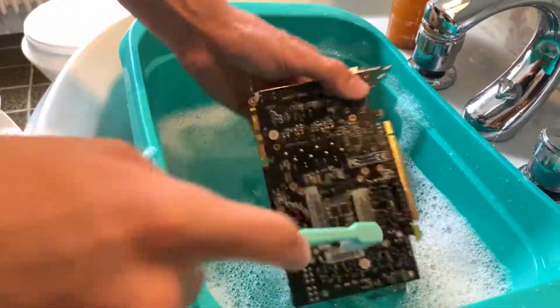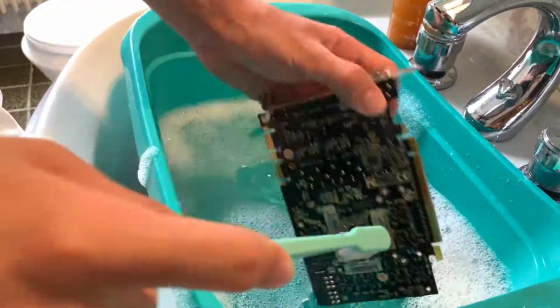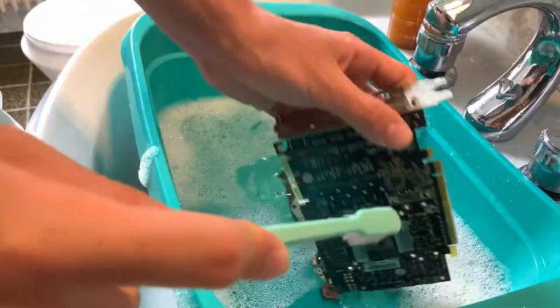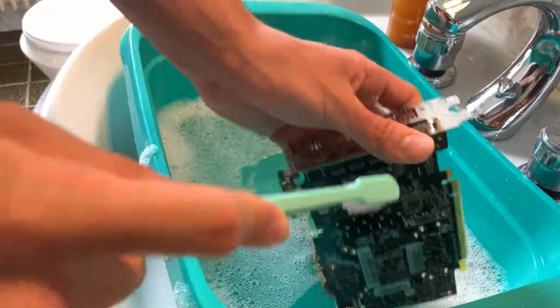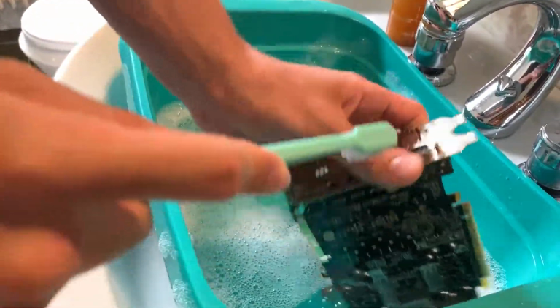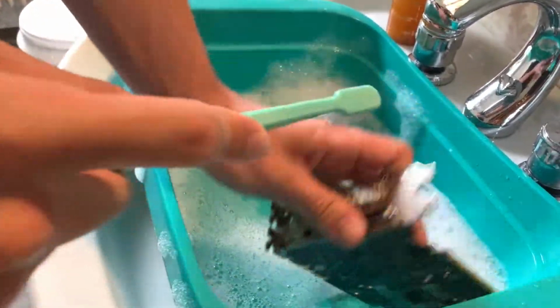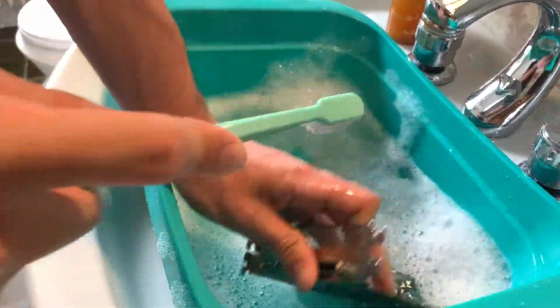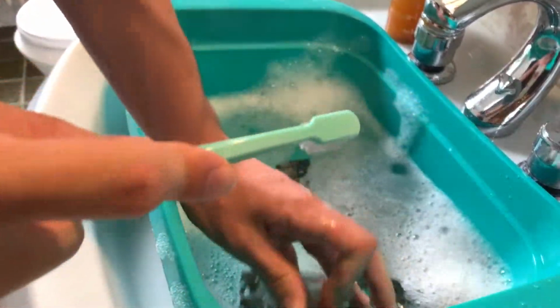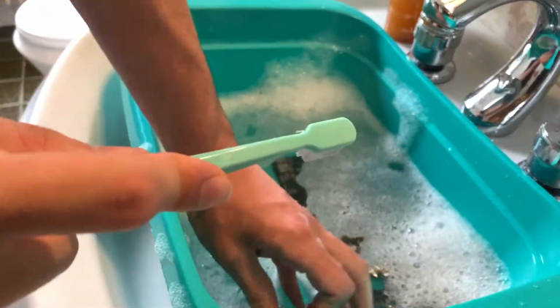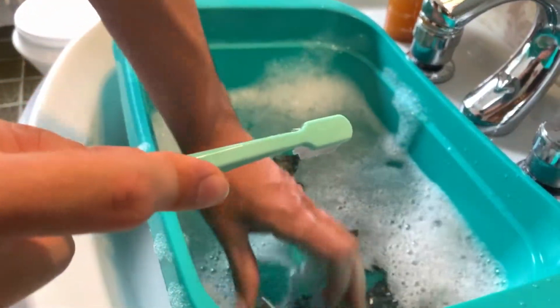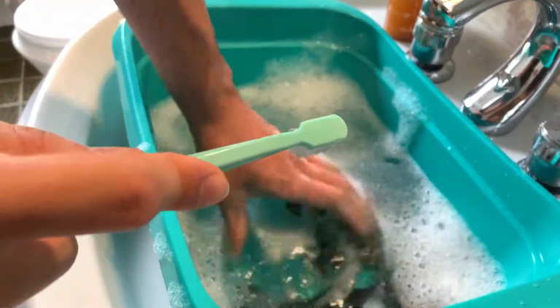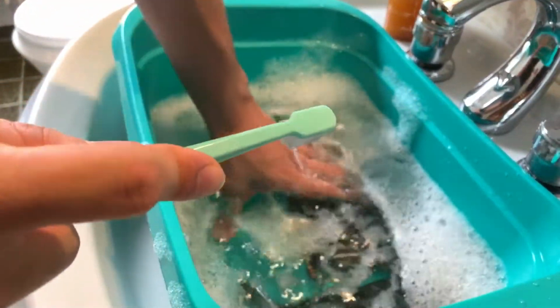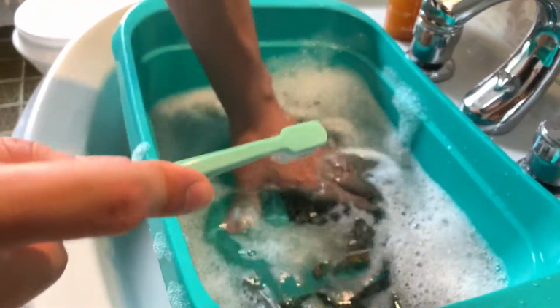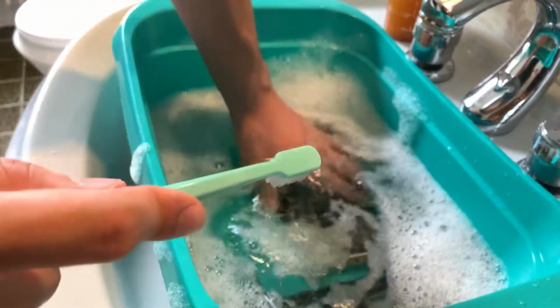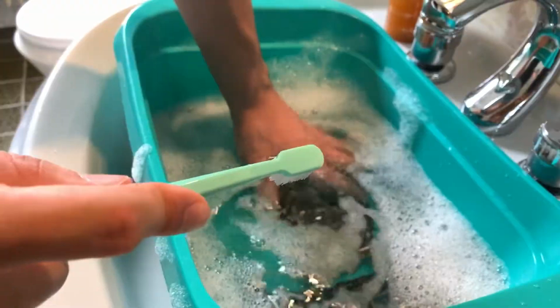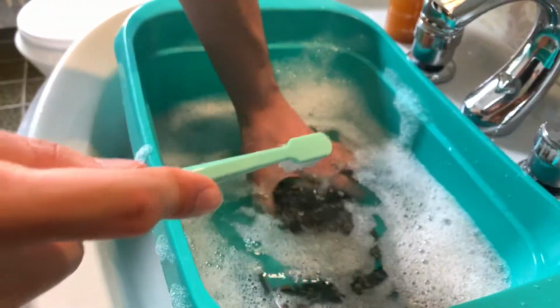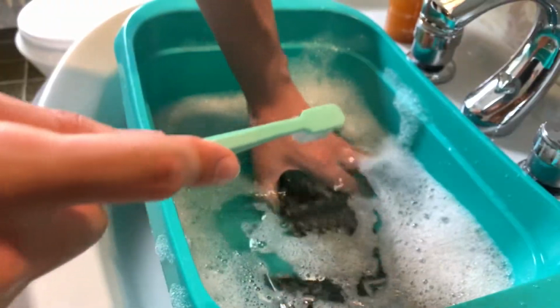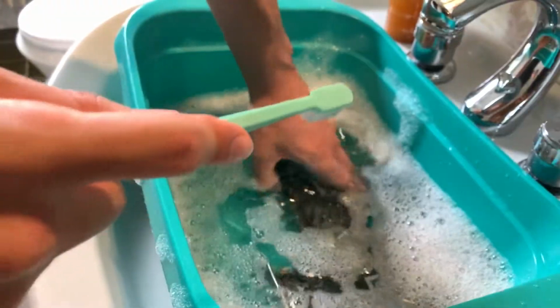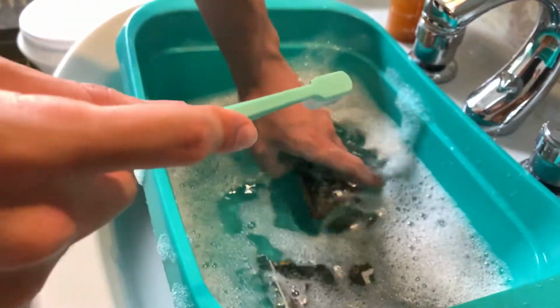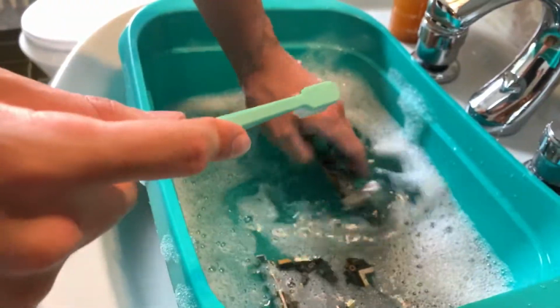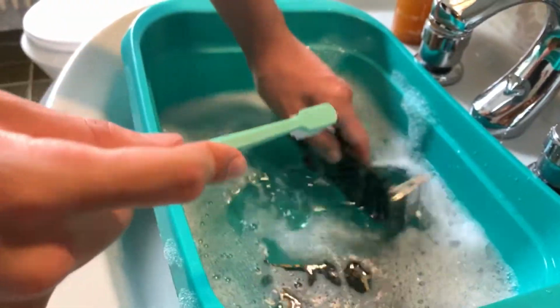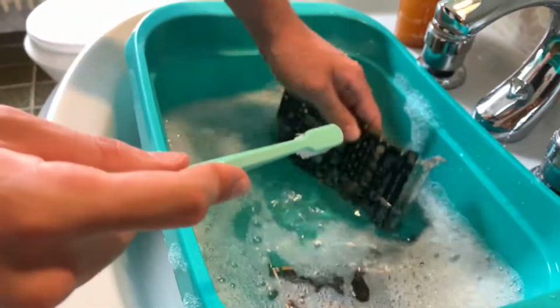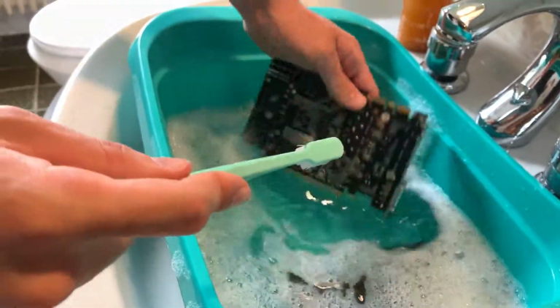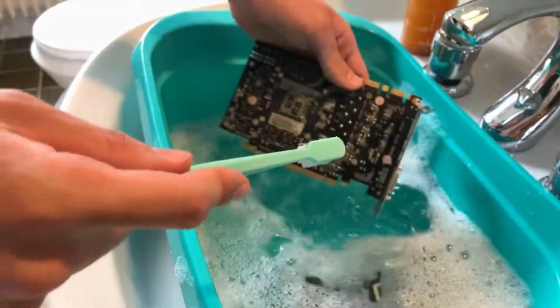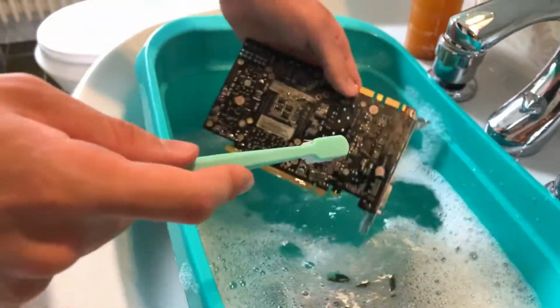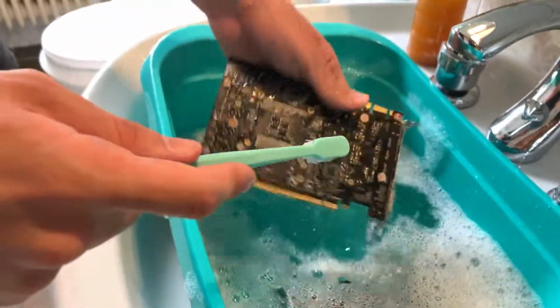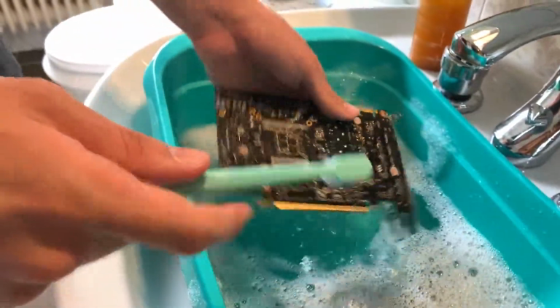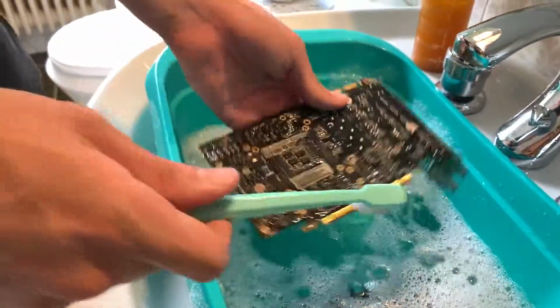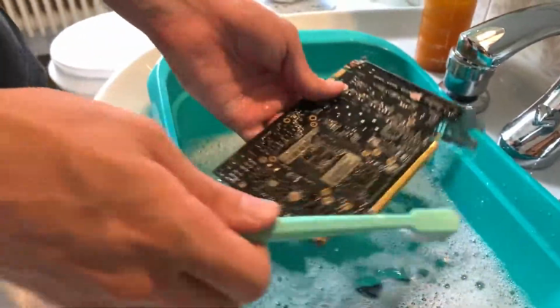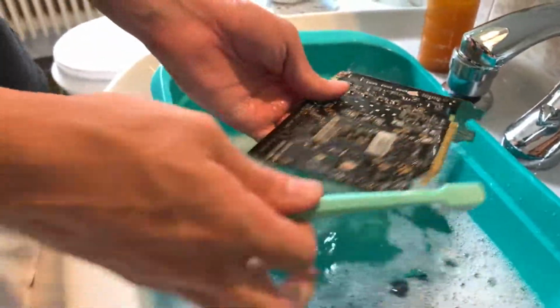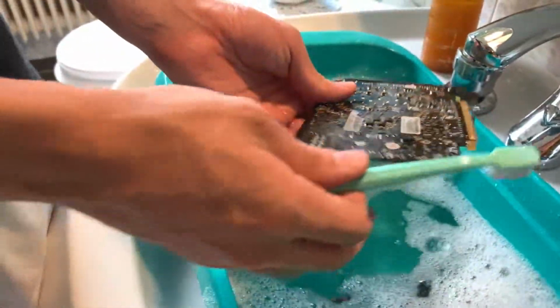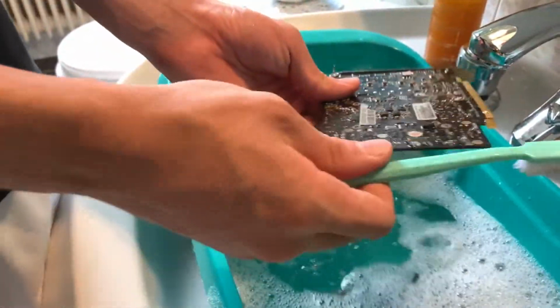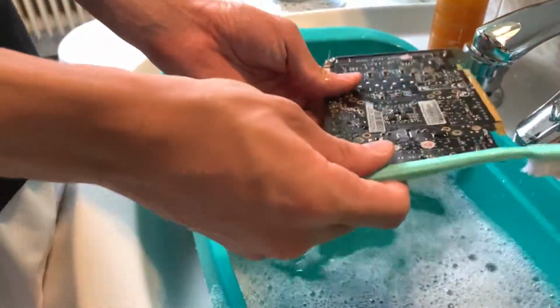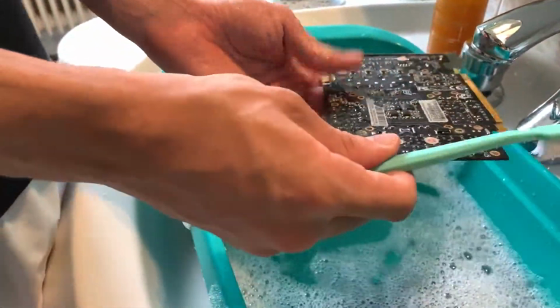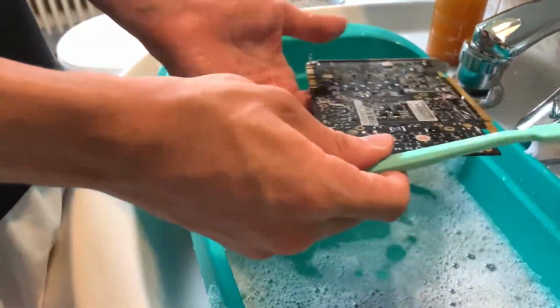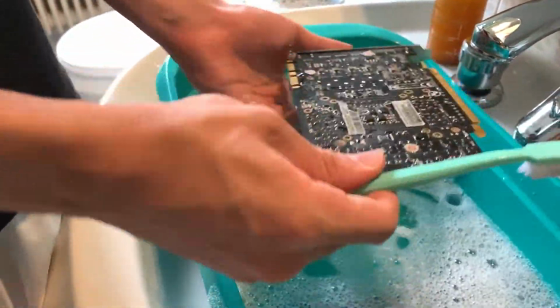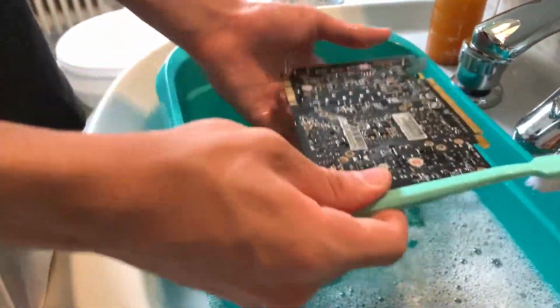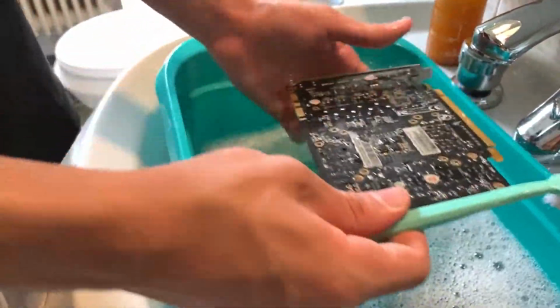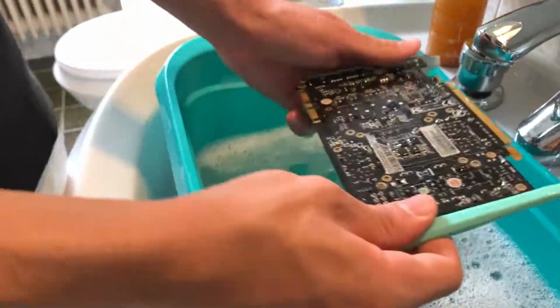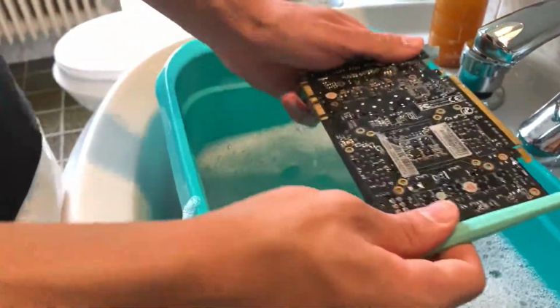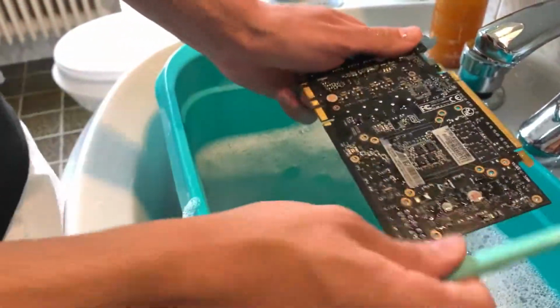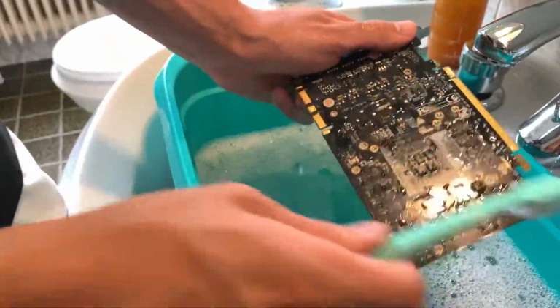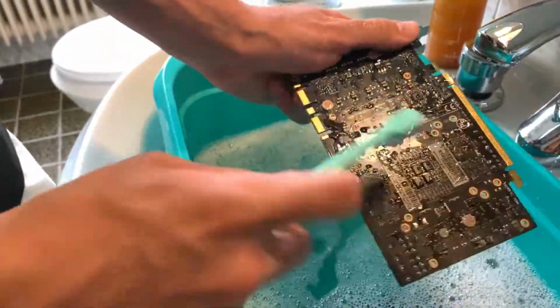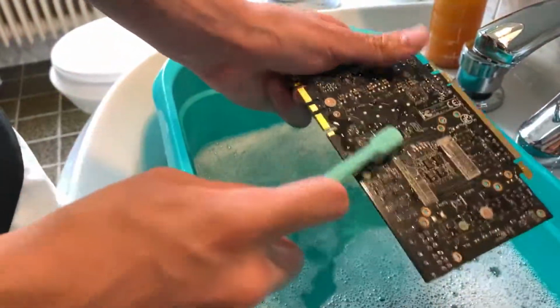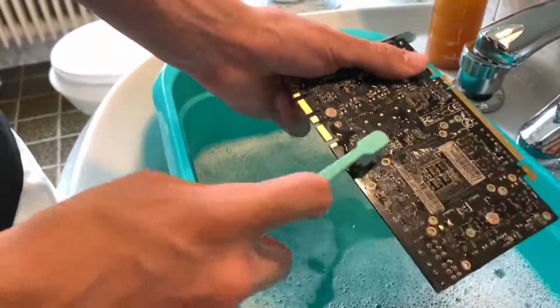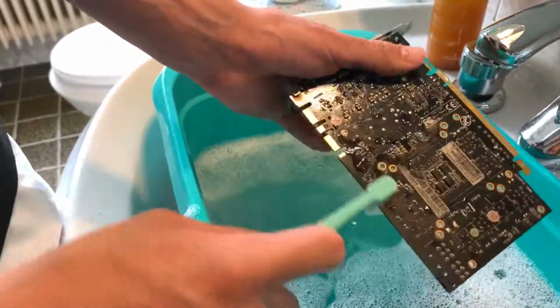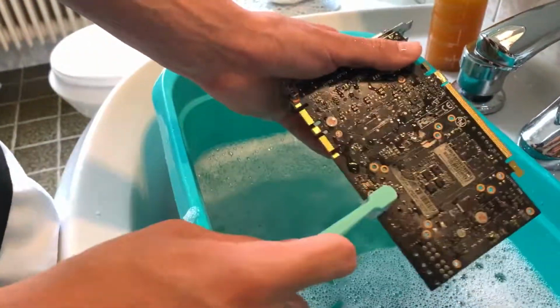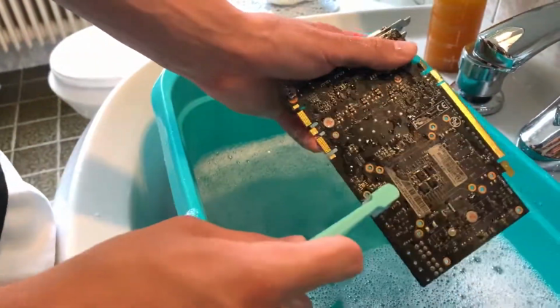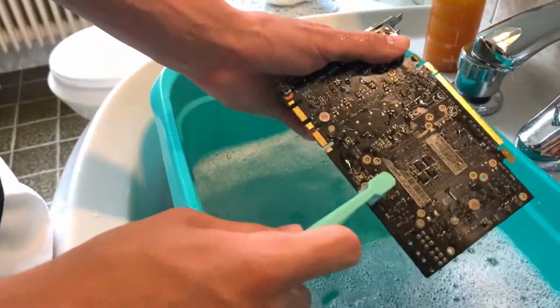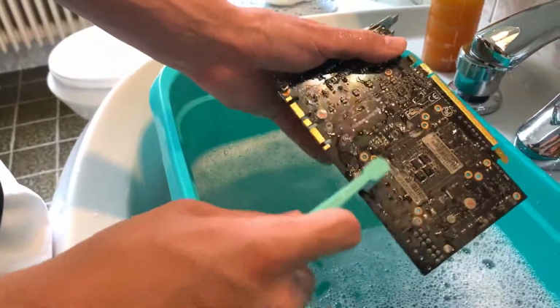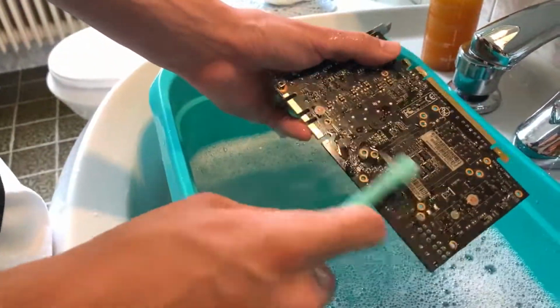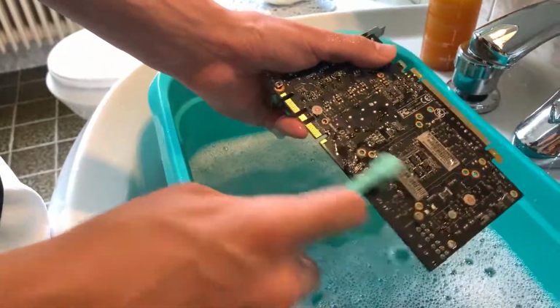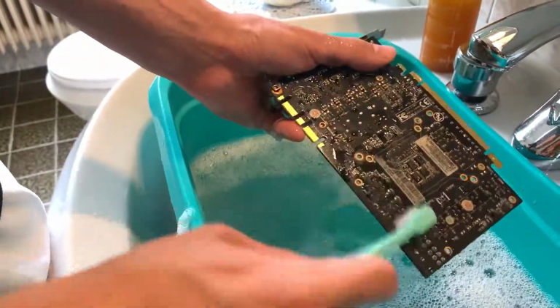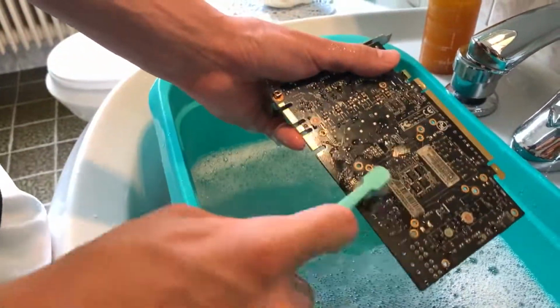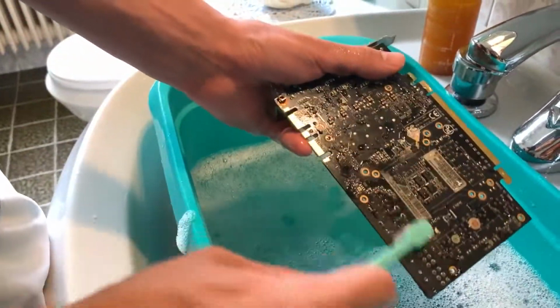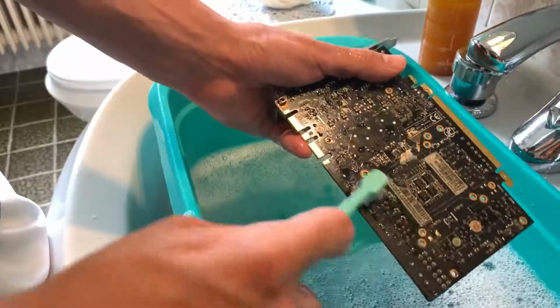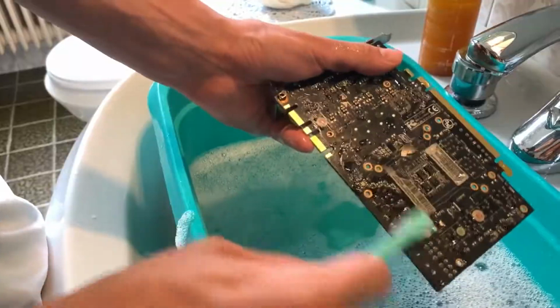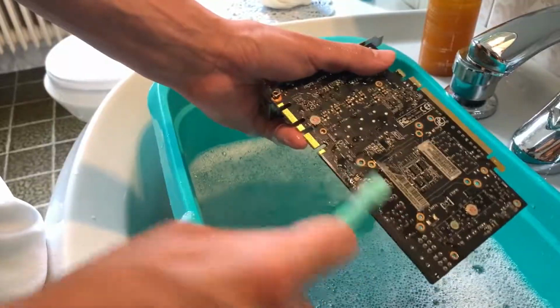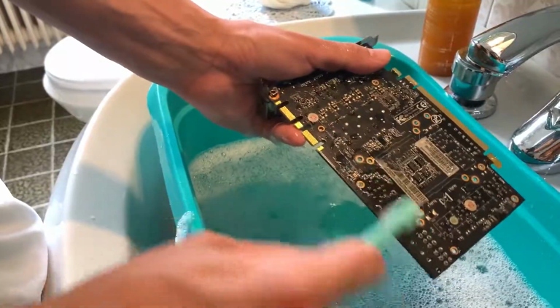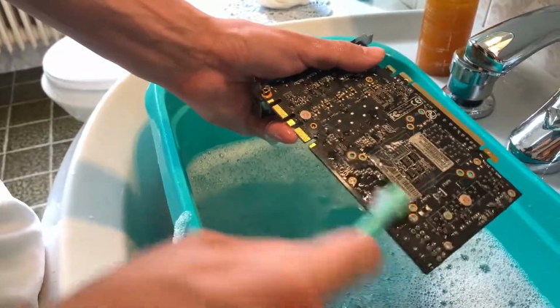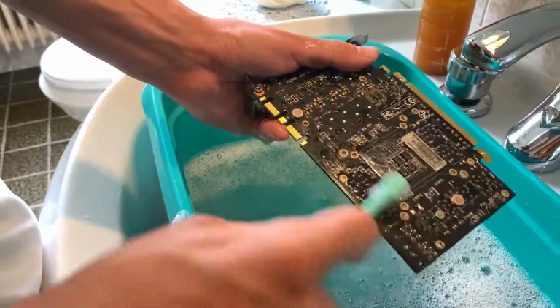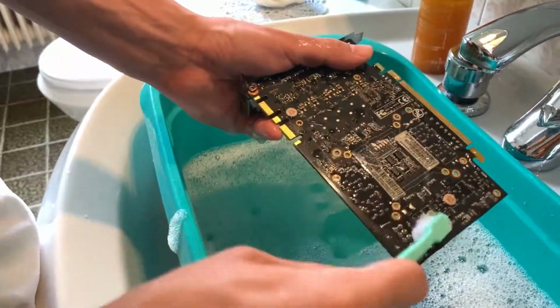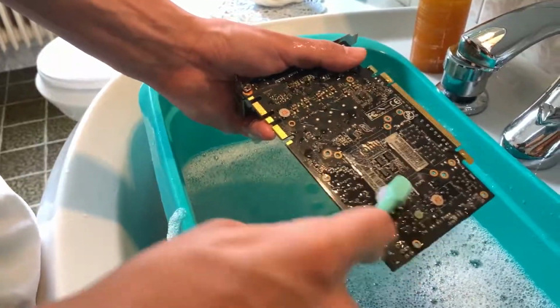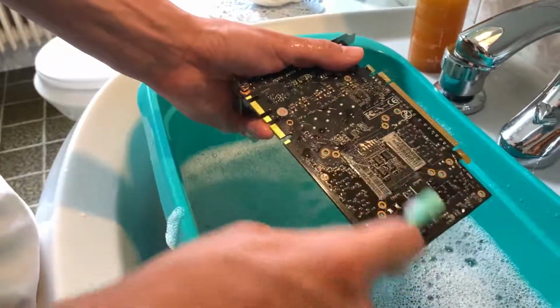Alright, this one's fine. Now let's get to the other one — I mean, I have zero hopes for this one.